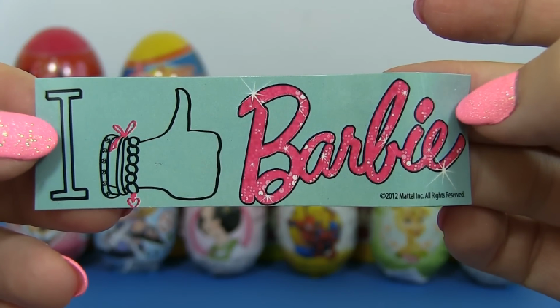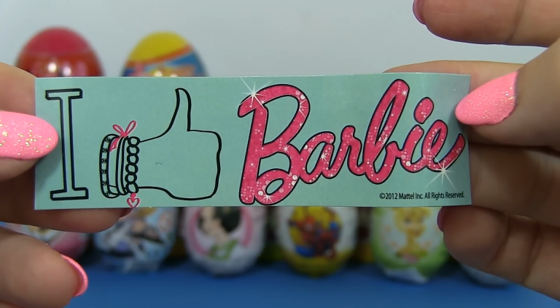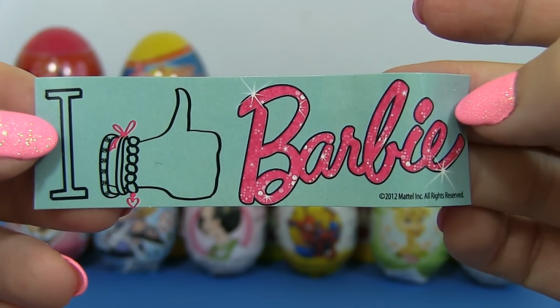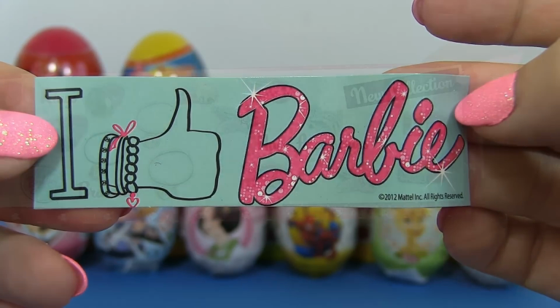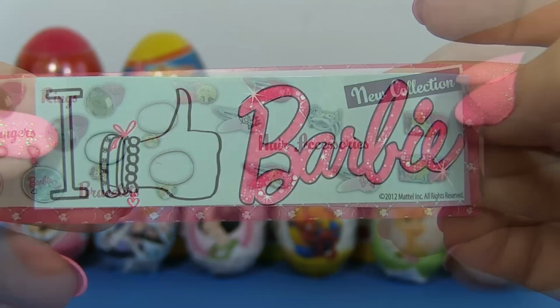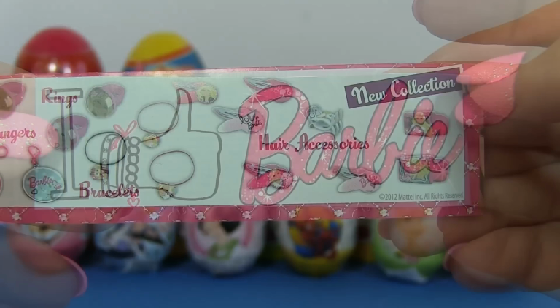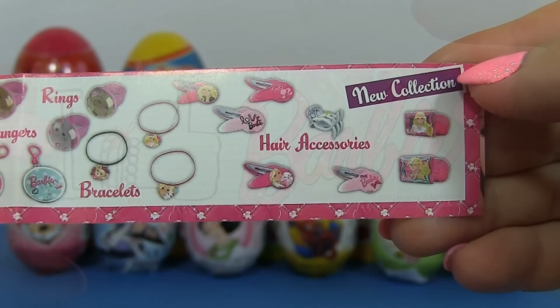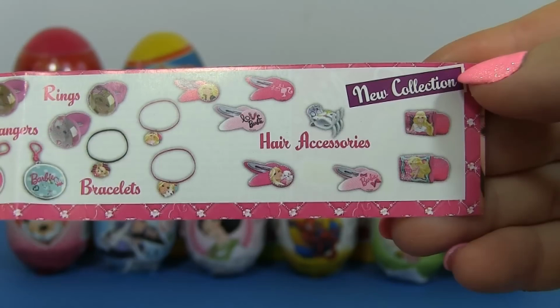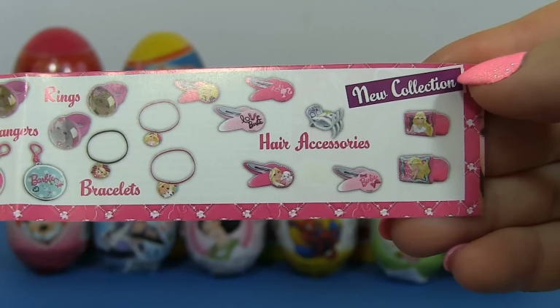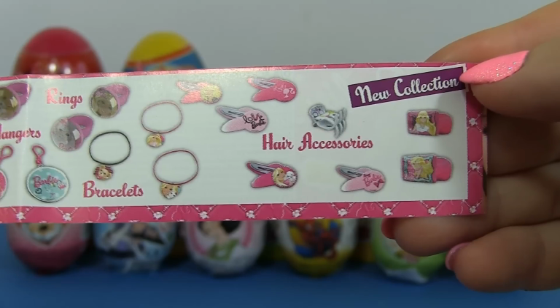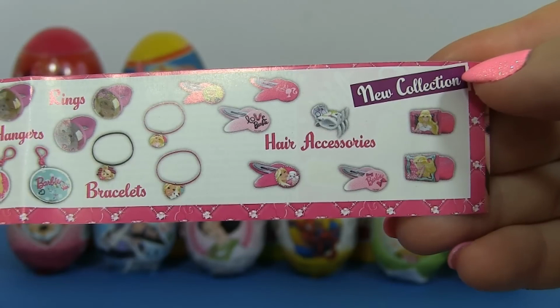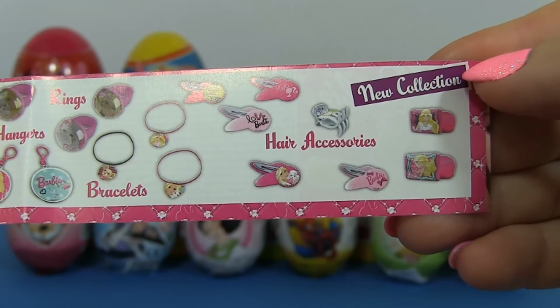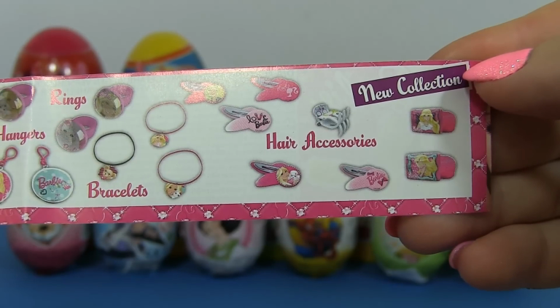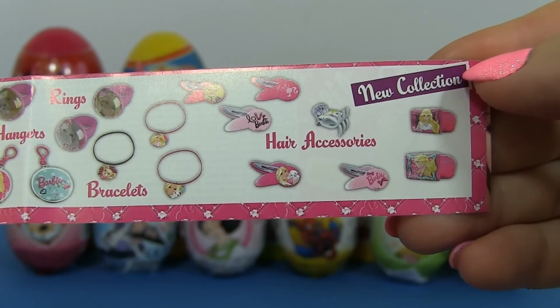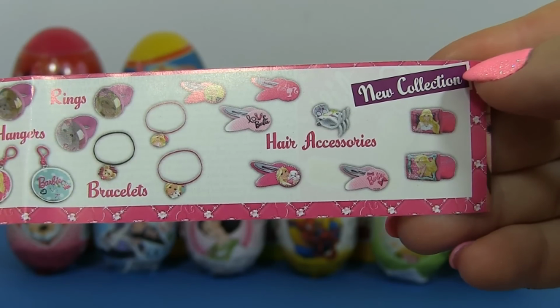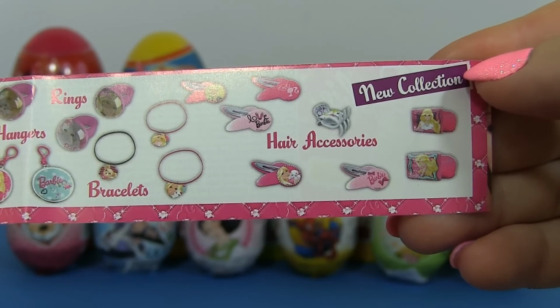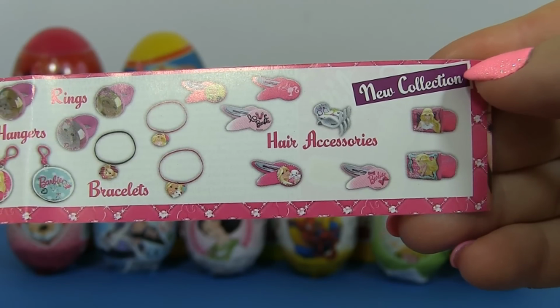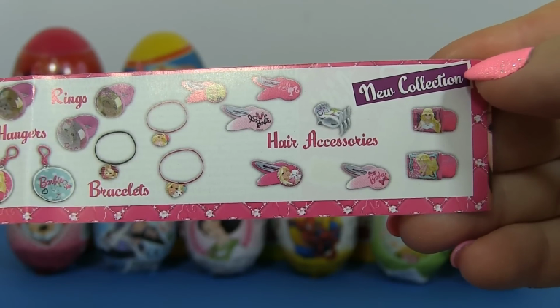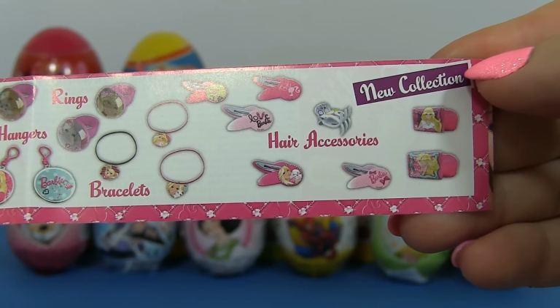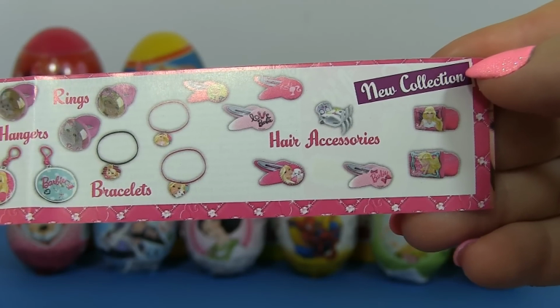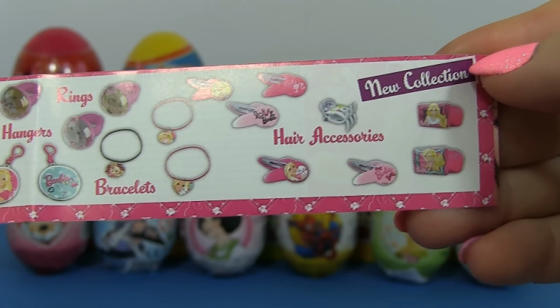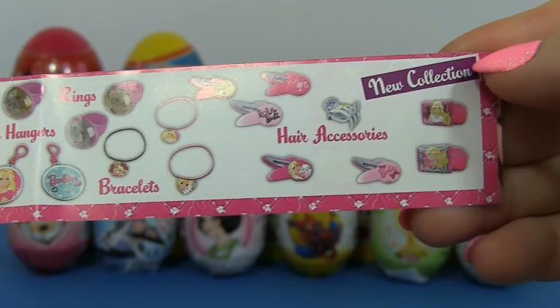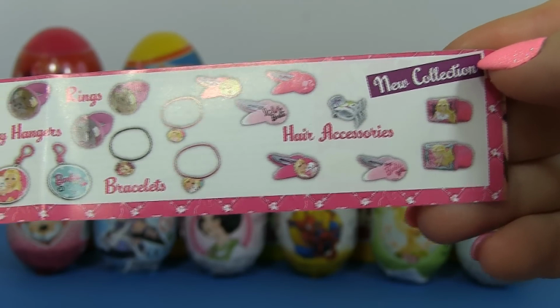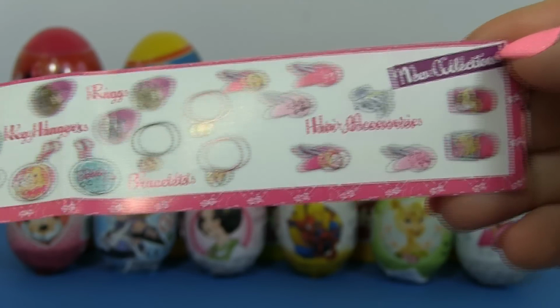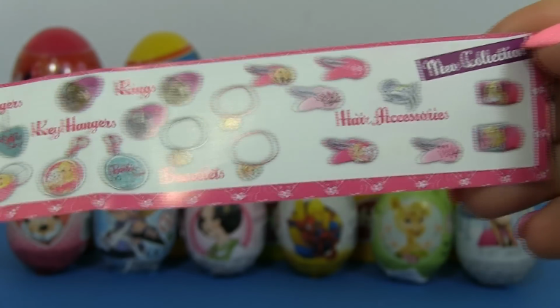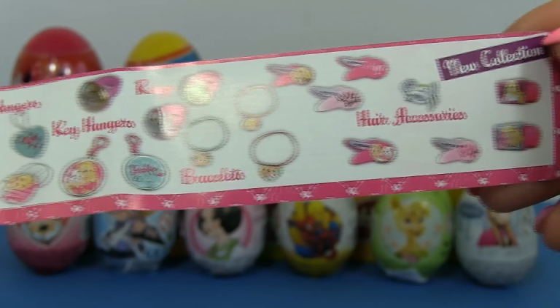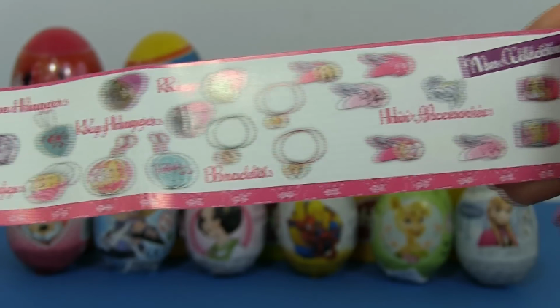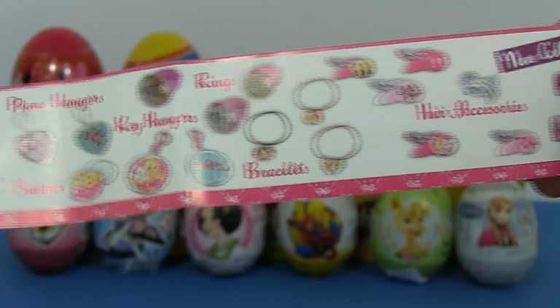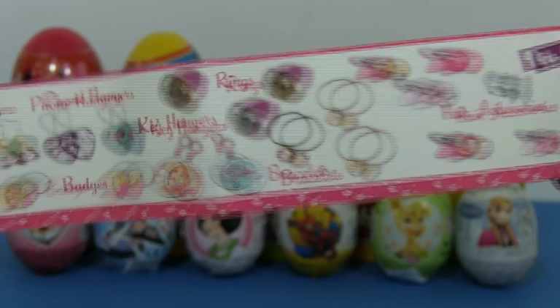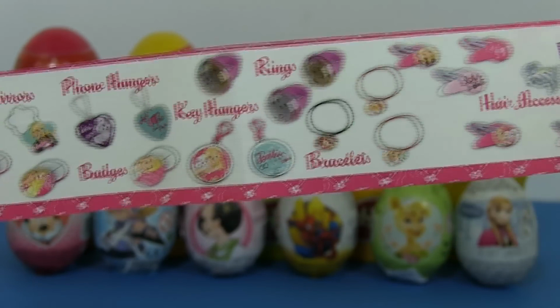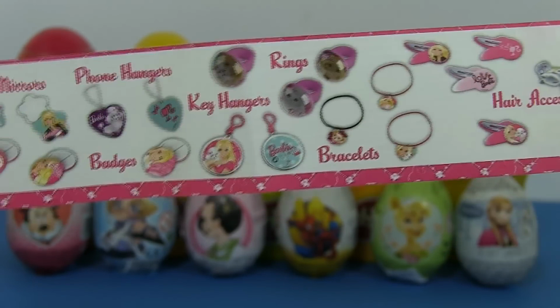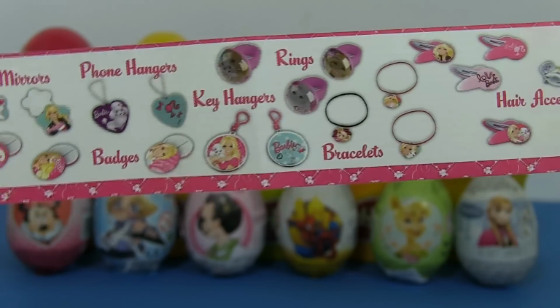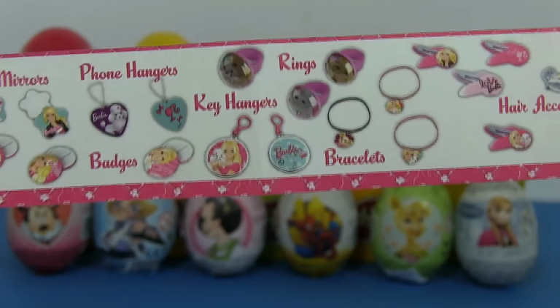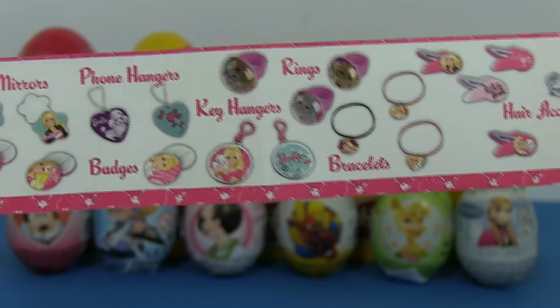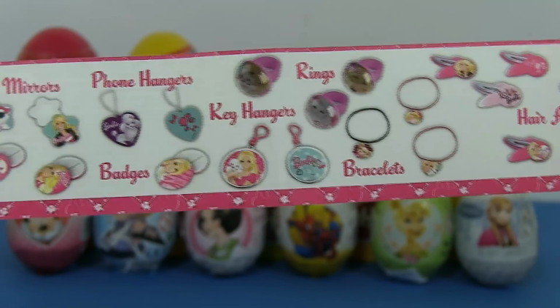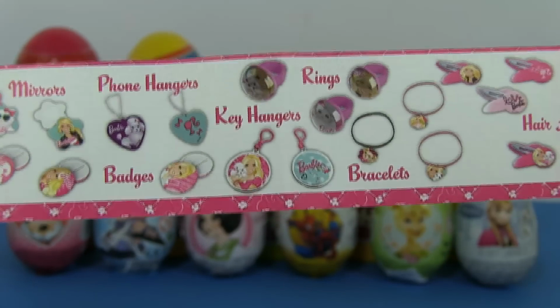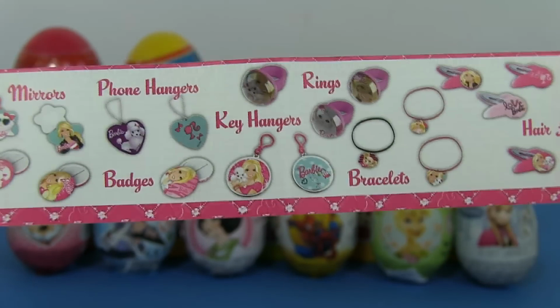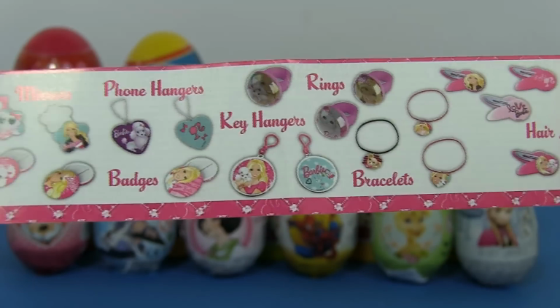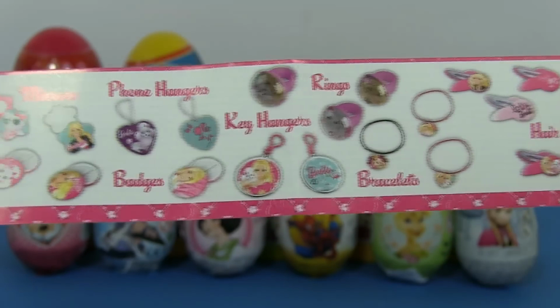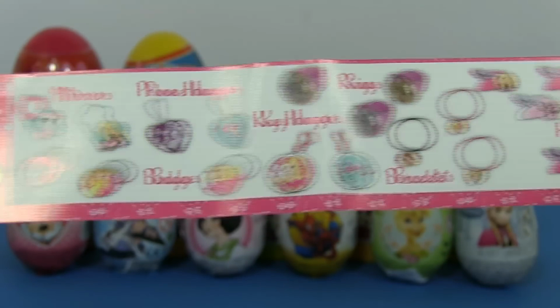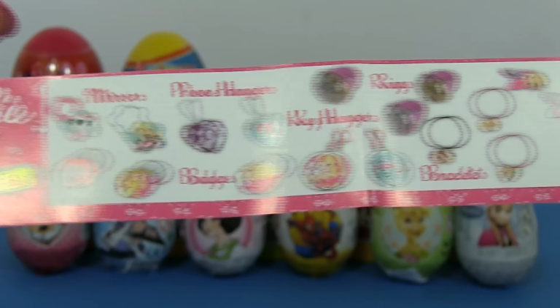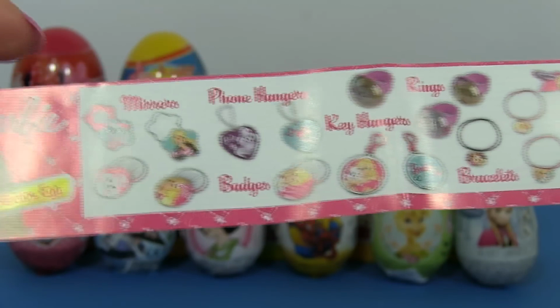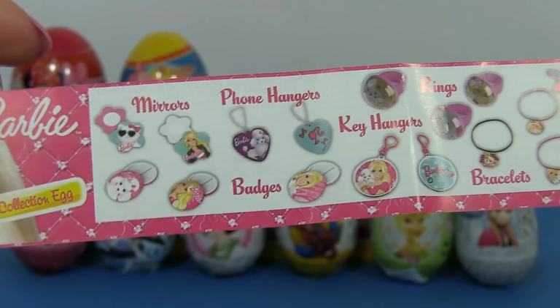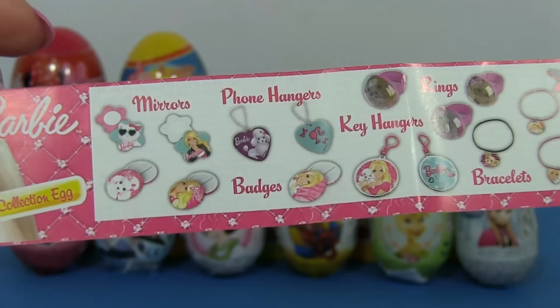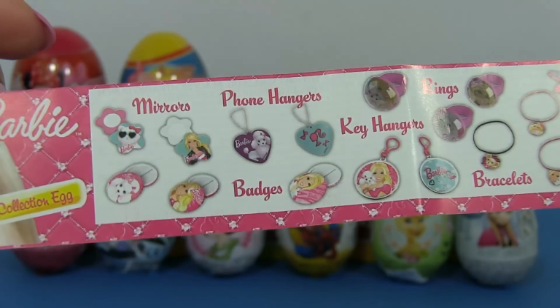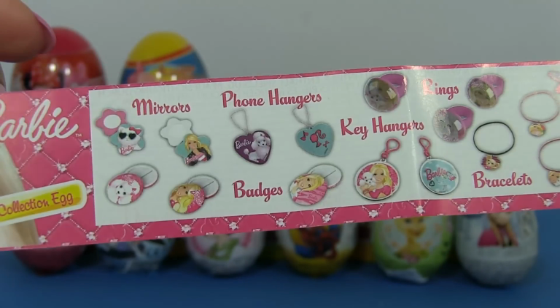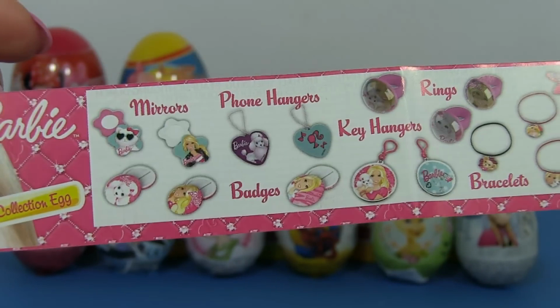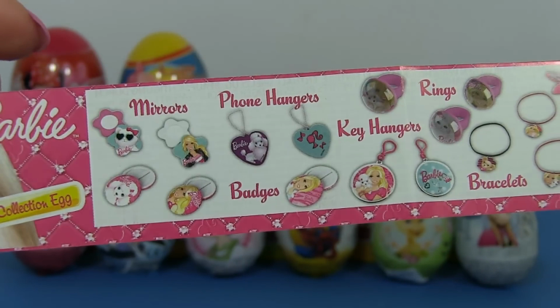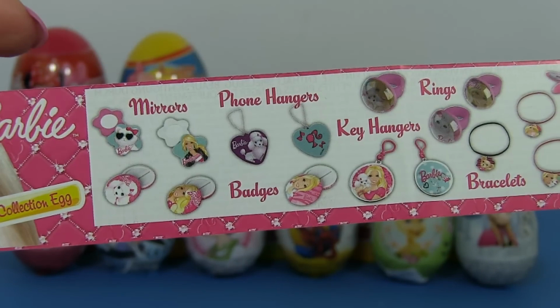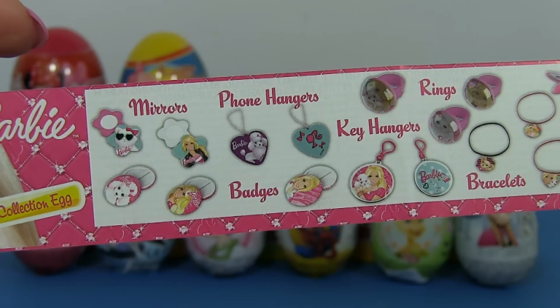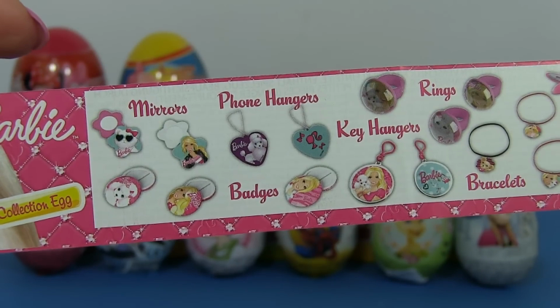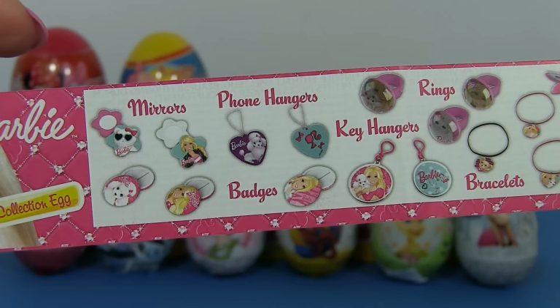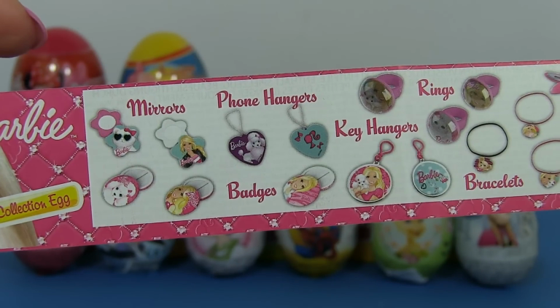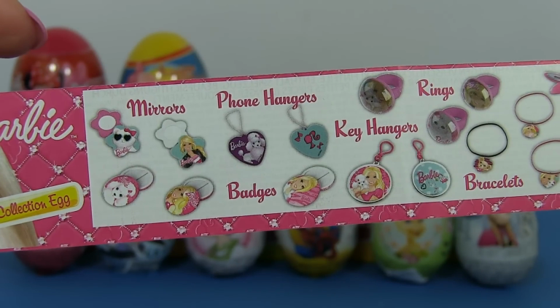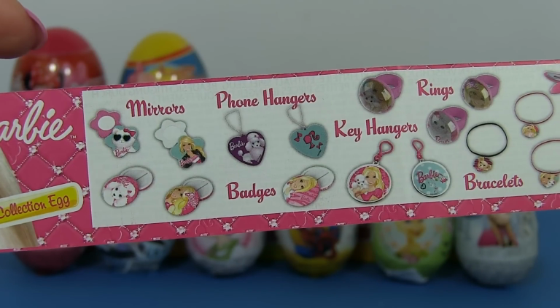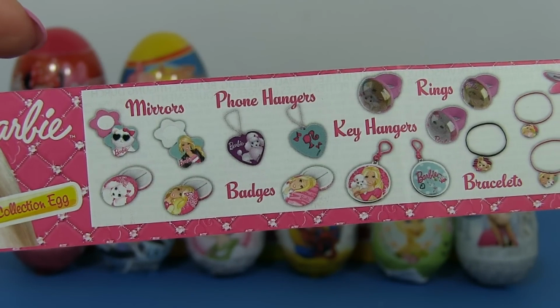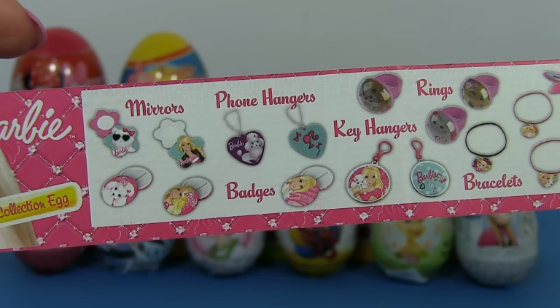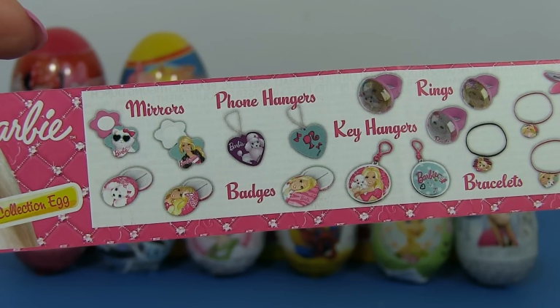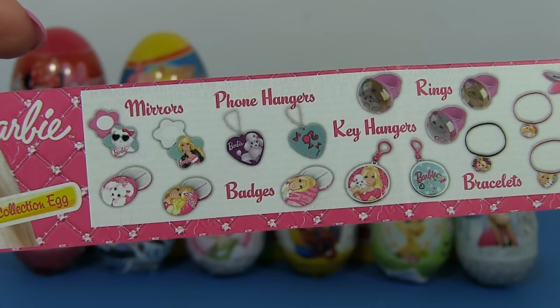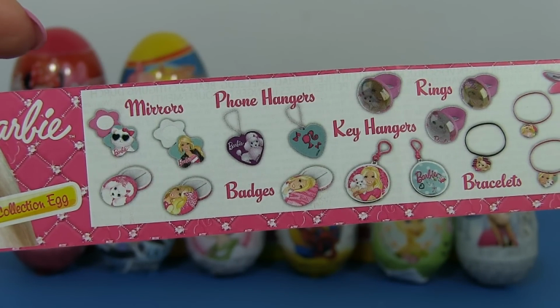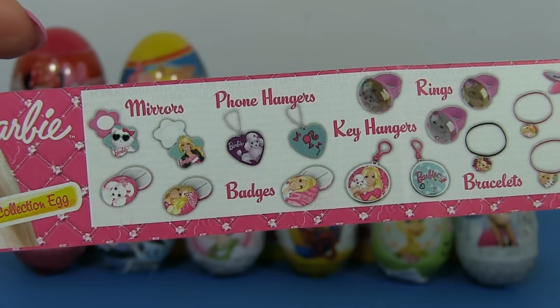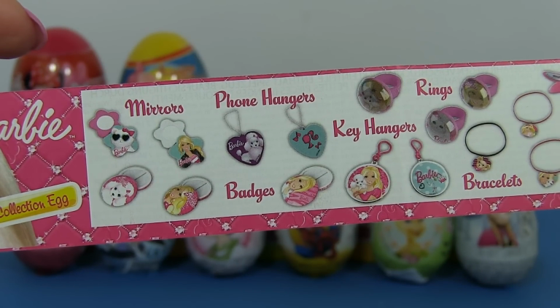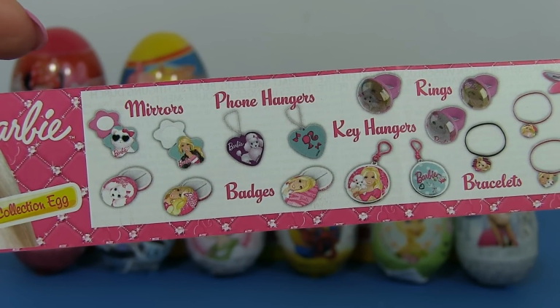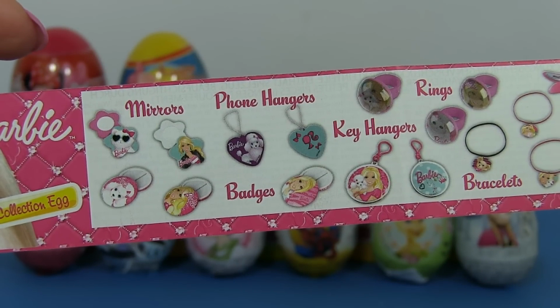And all the other toys! Key chains, mirrors, and so on!